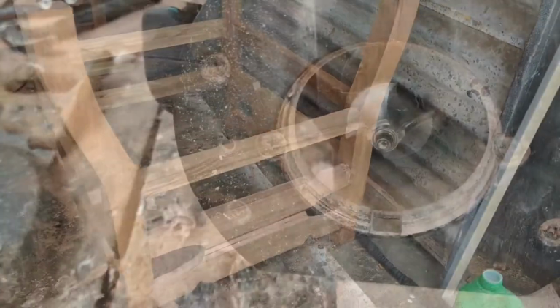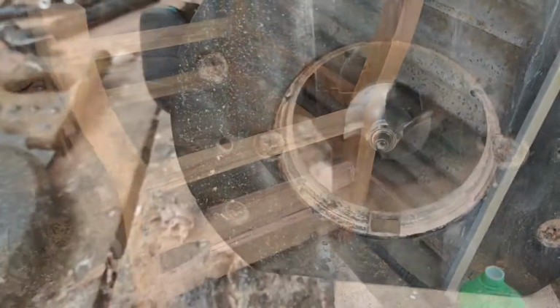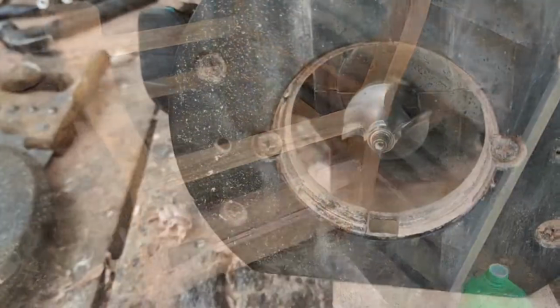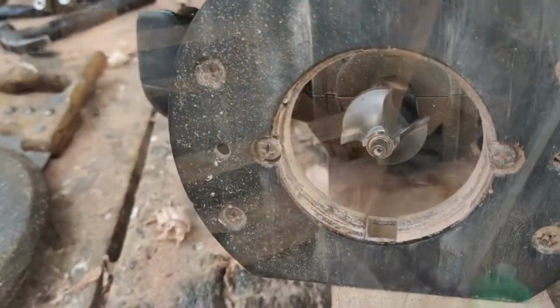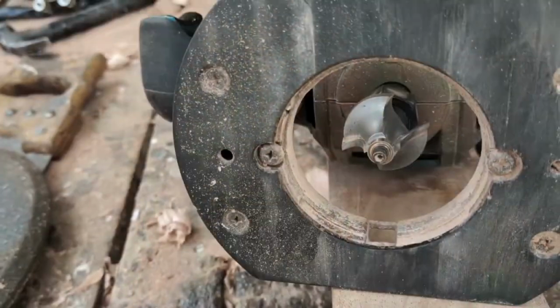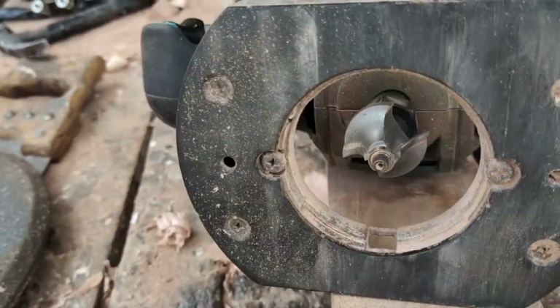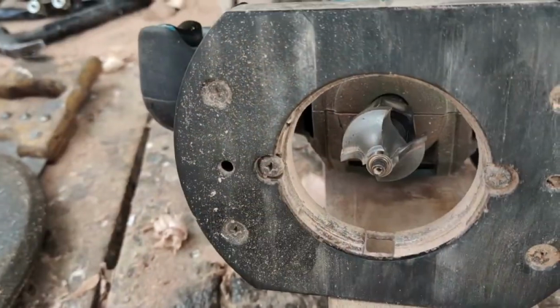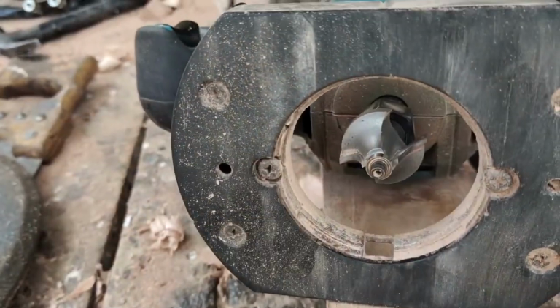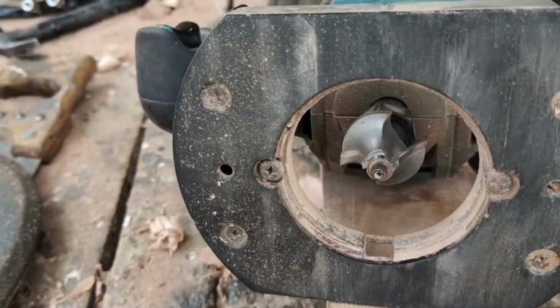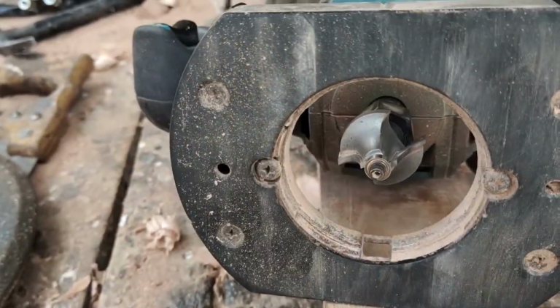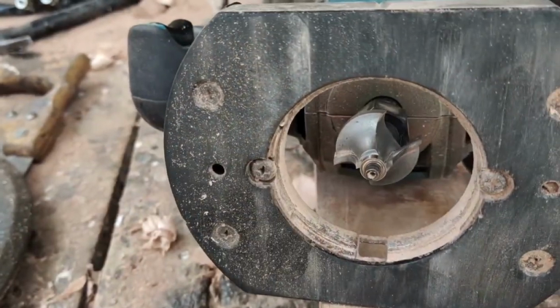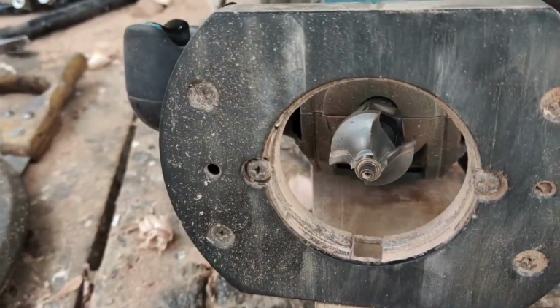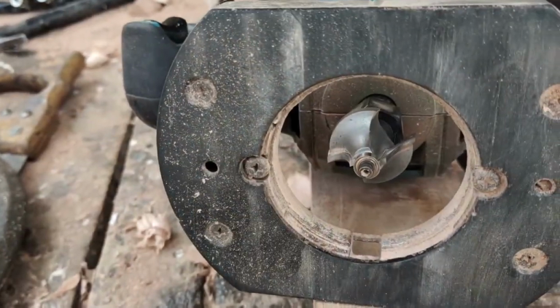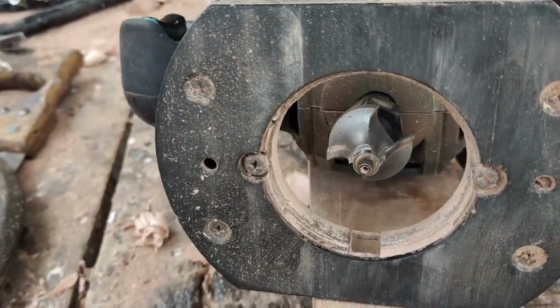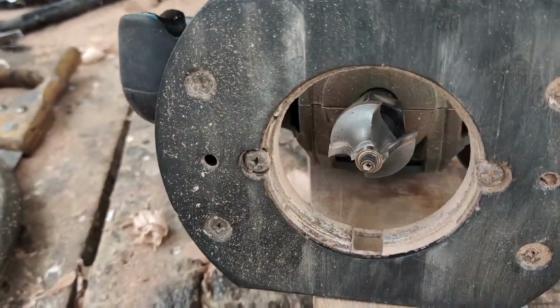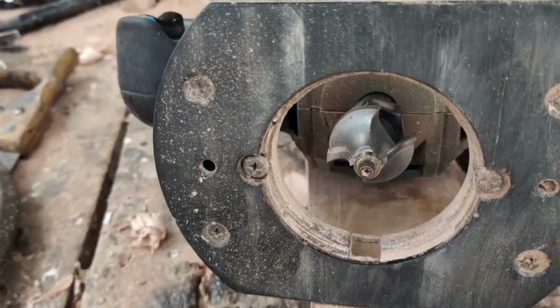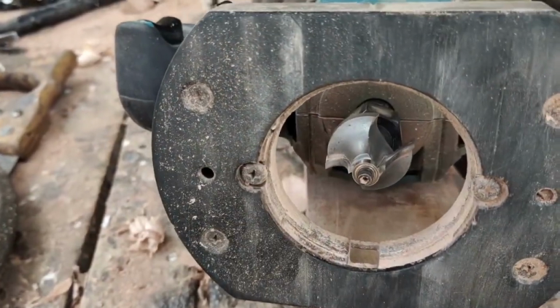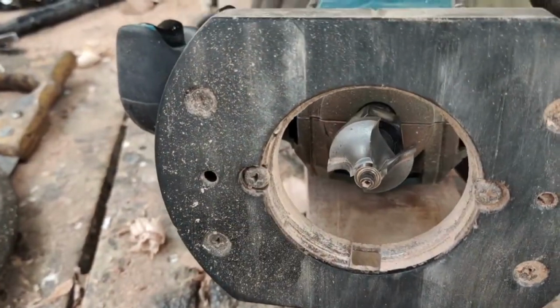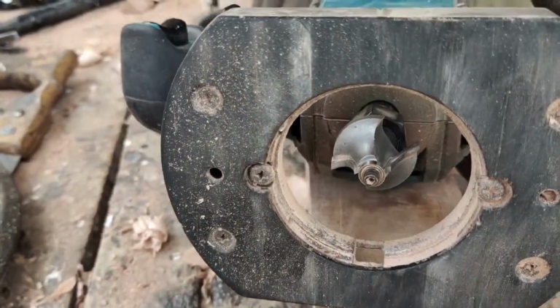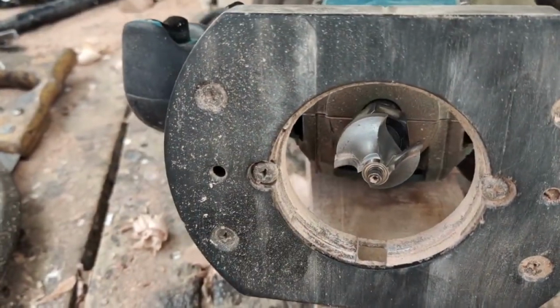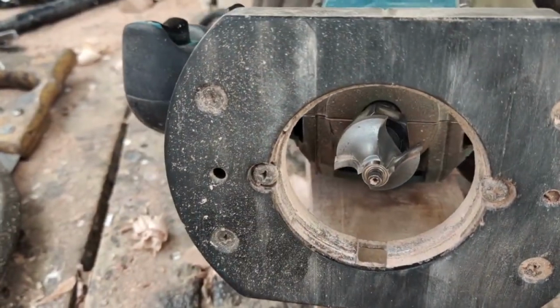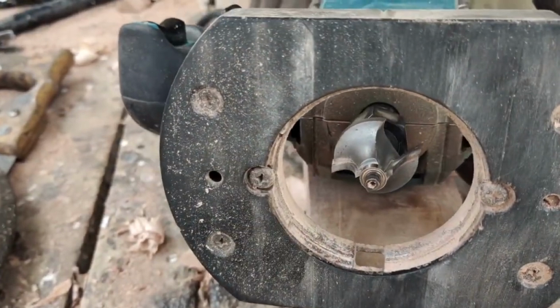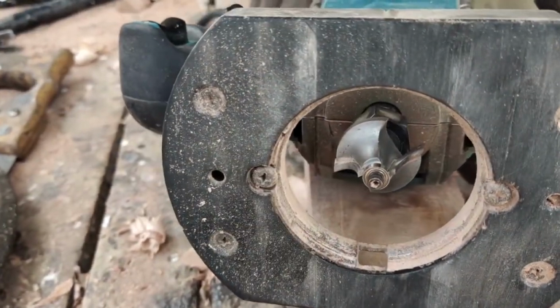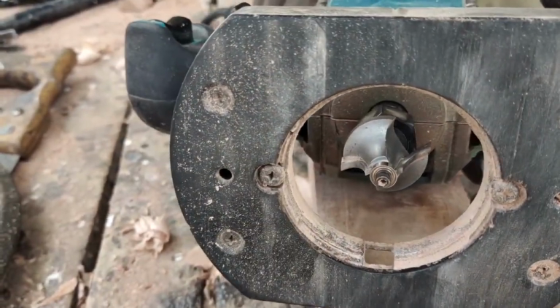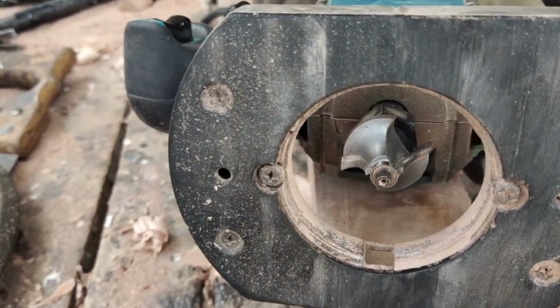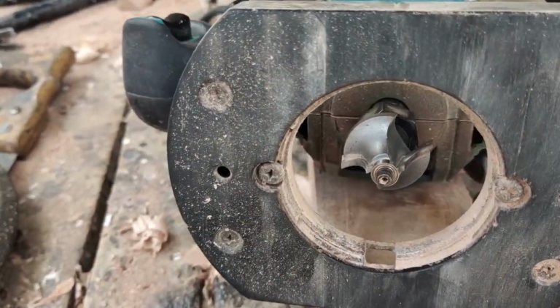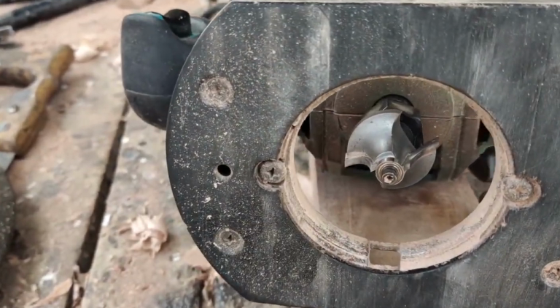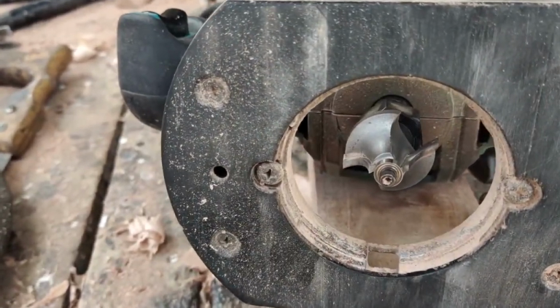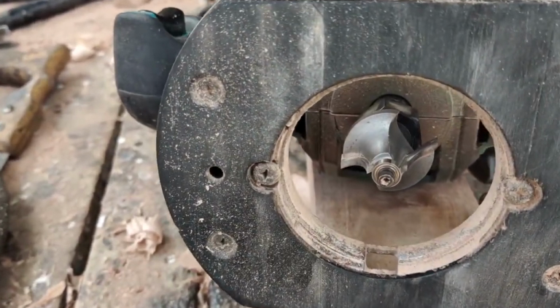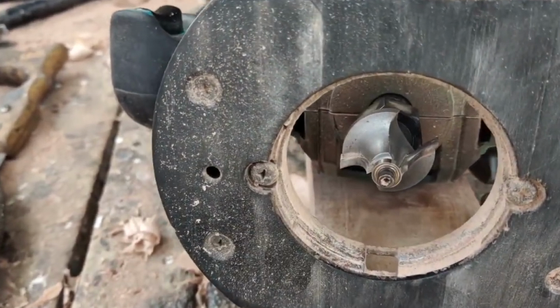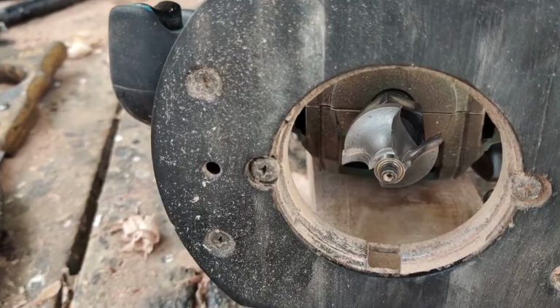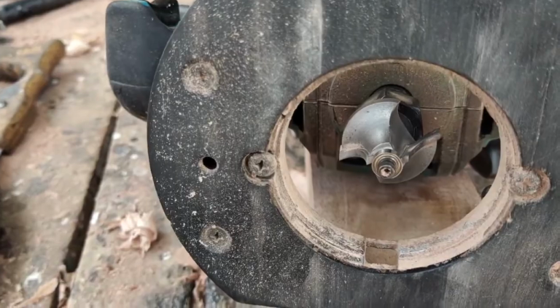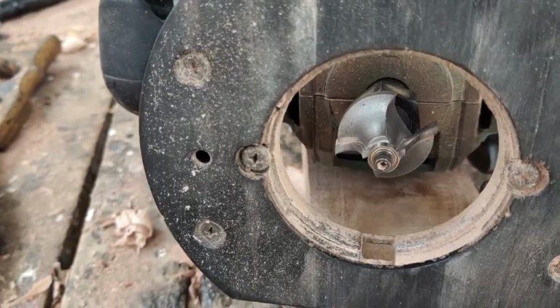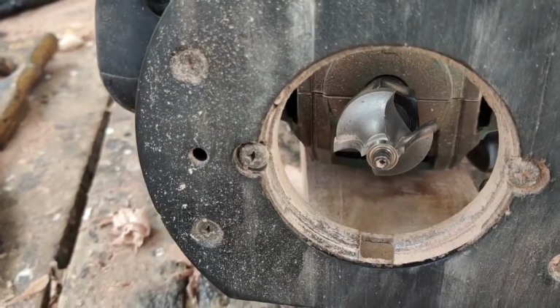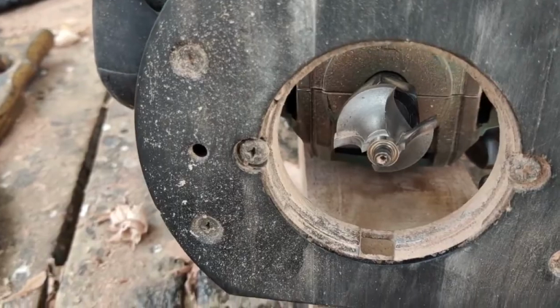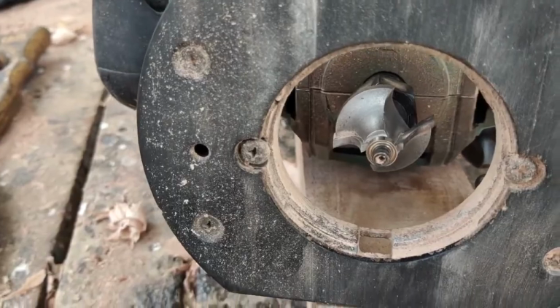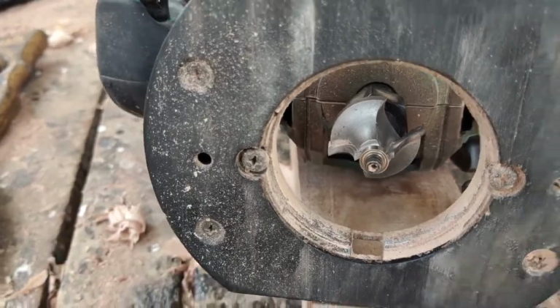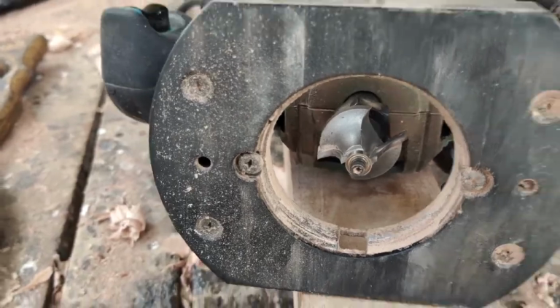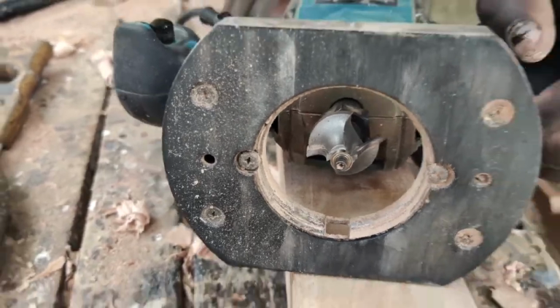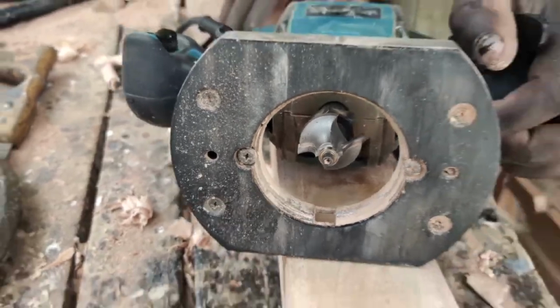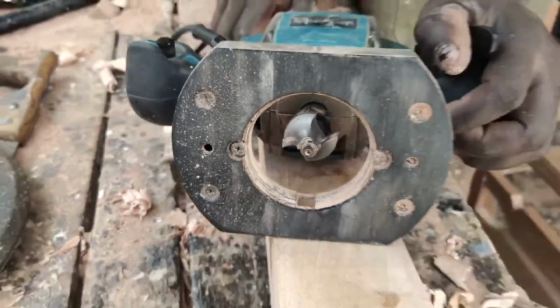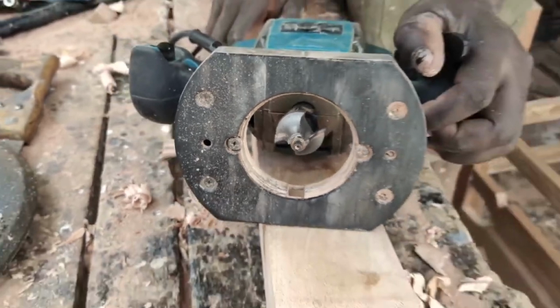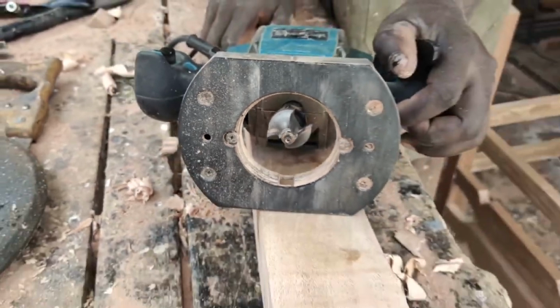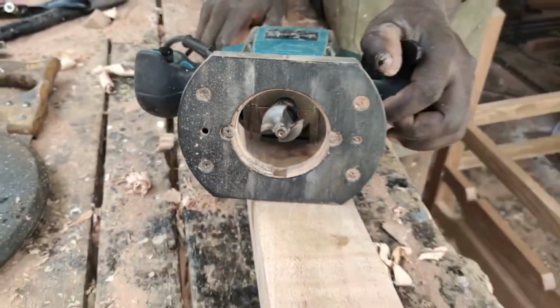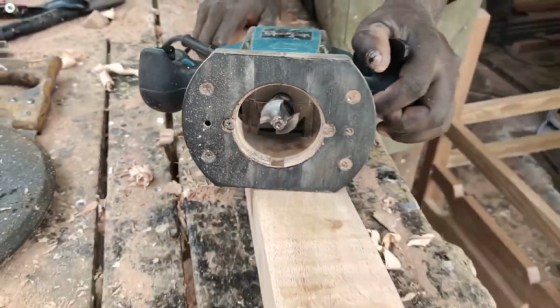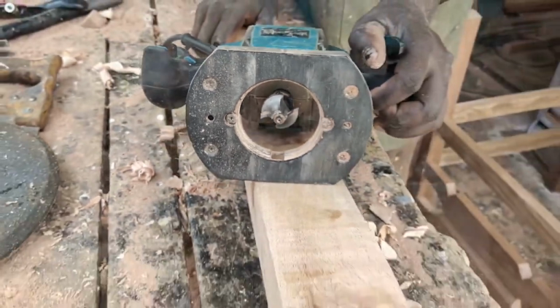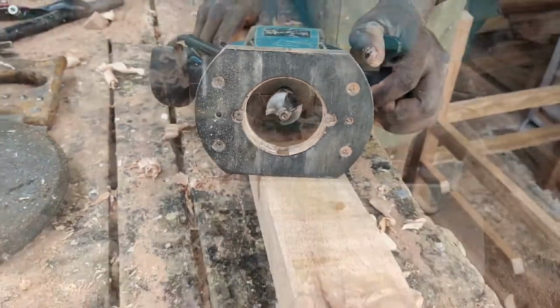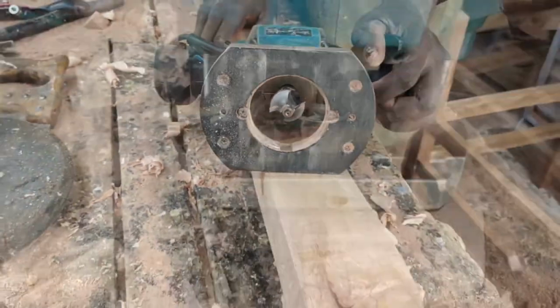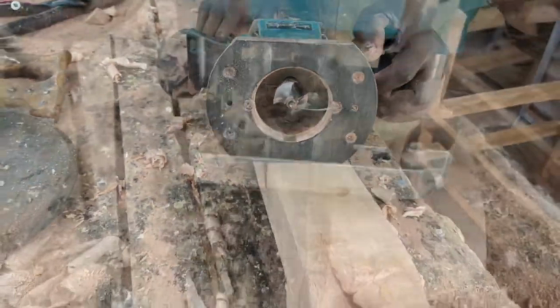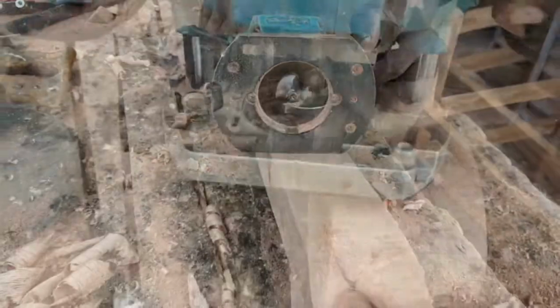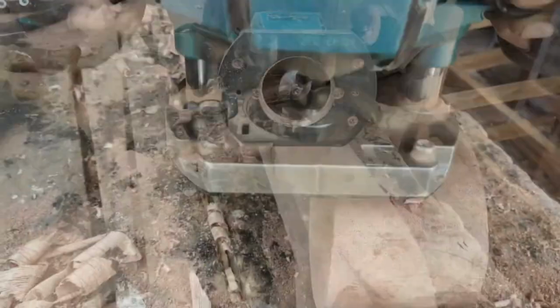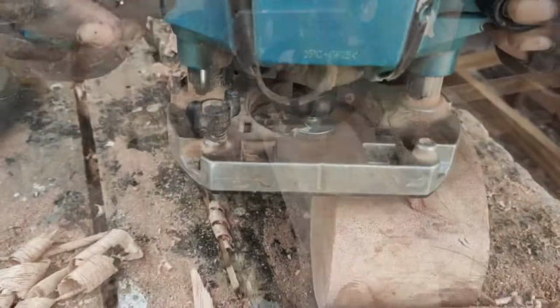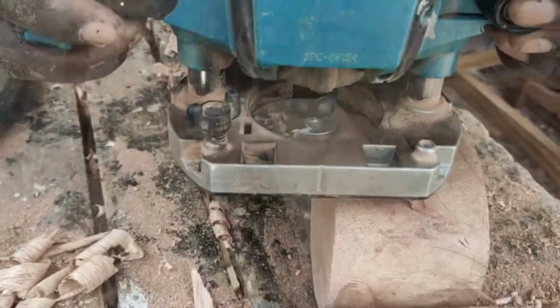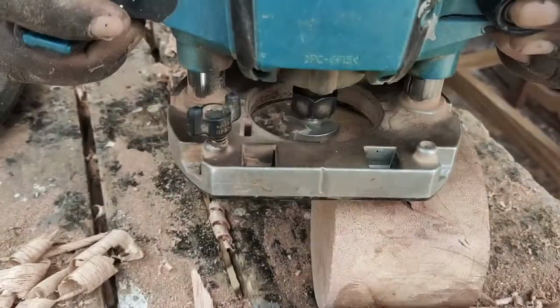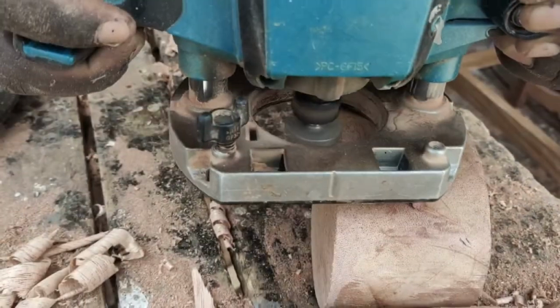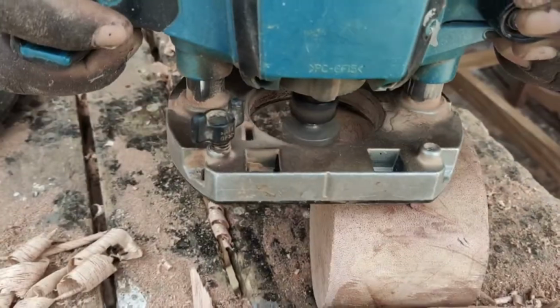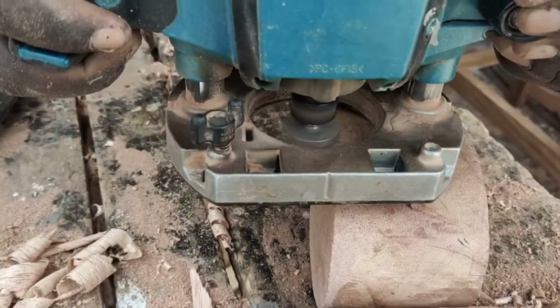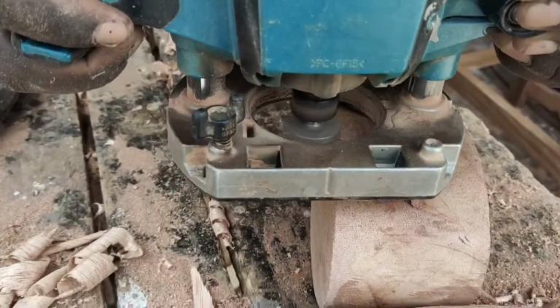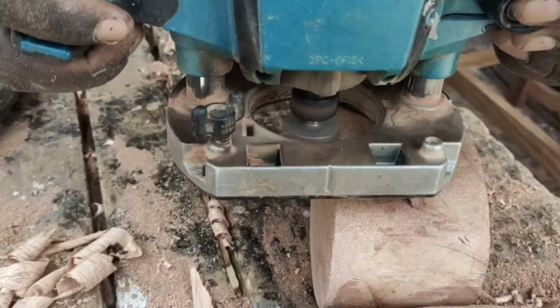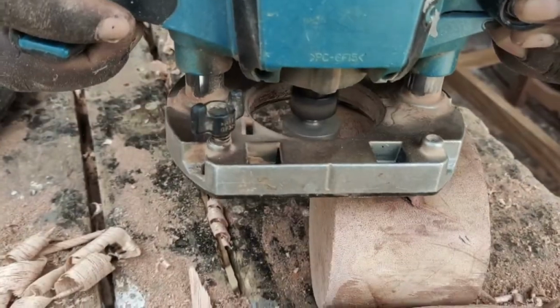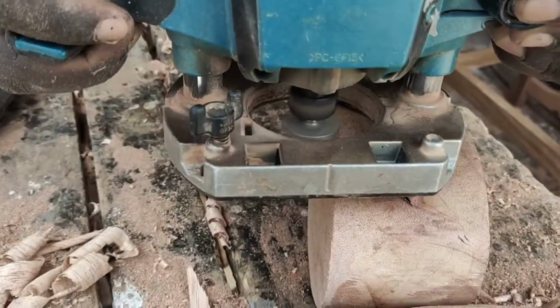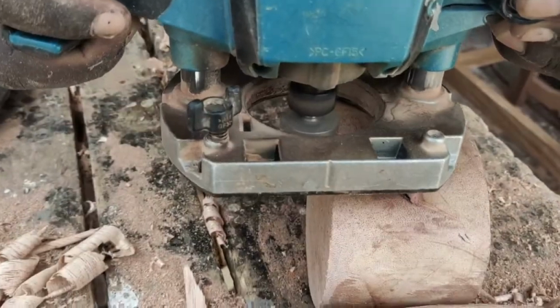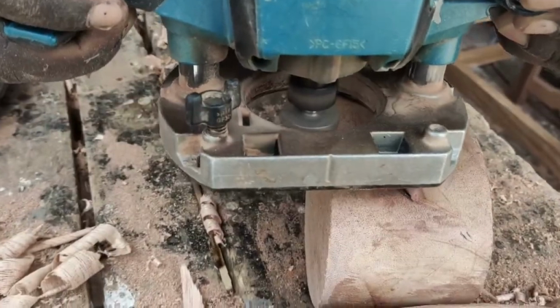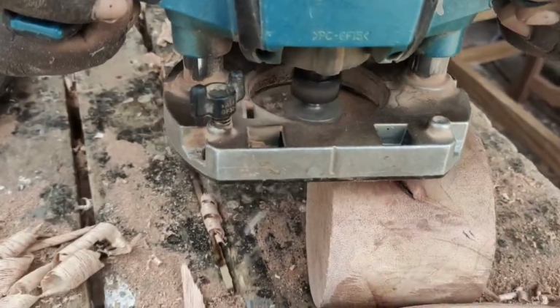For the arms, we used a round-over bit to remove all the sharp edges on each arm, then attached them using 3-inch screws.